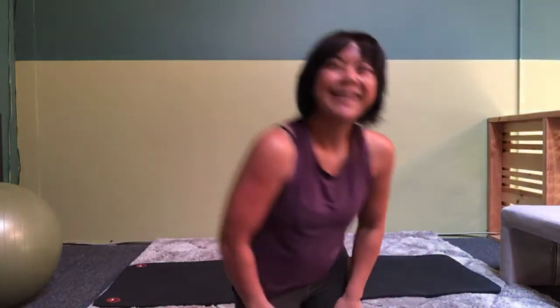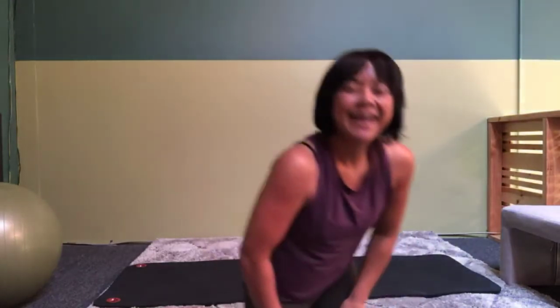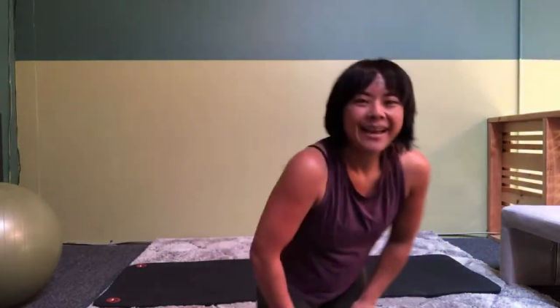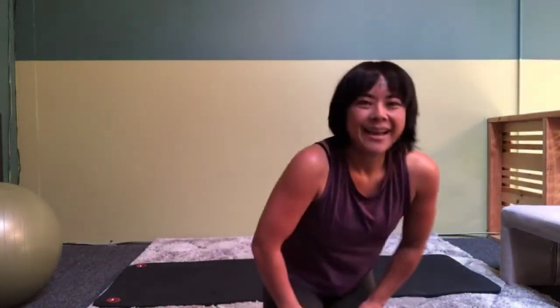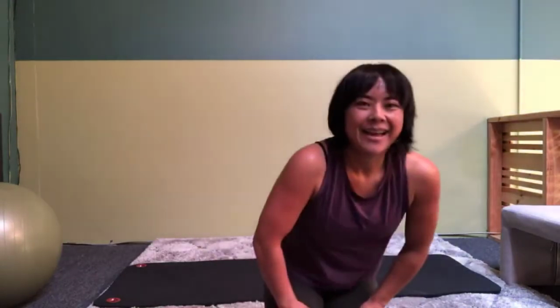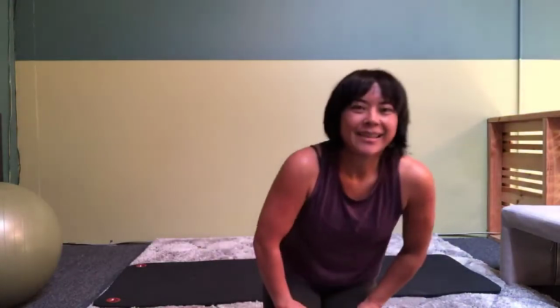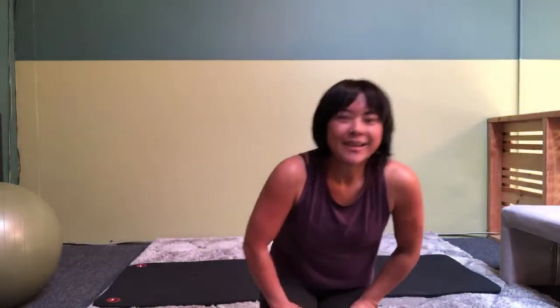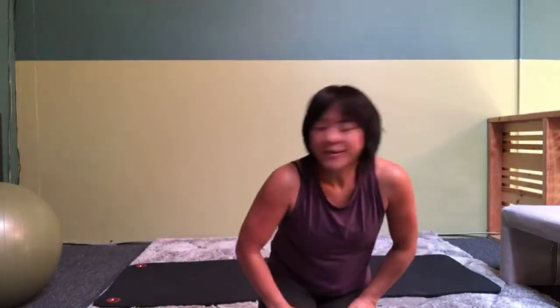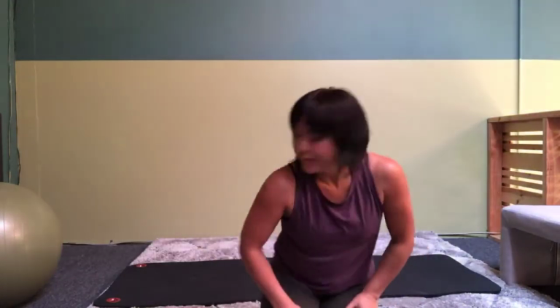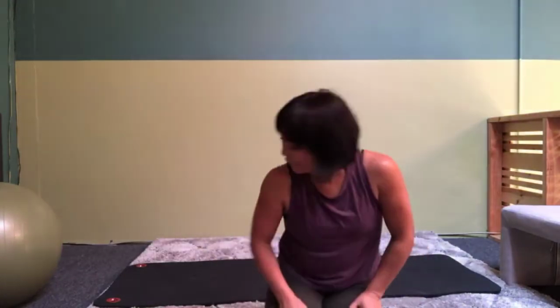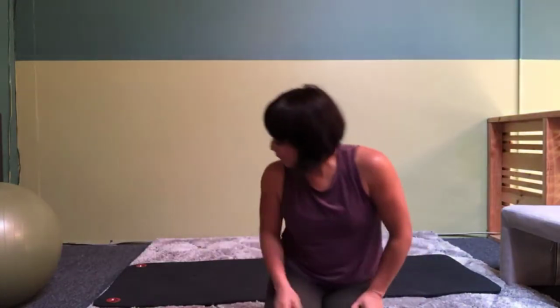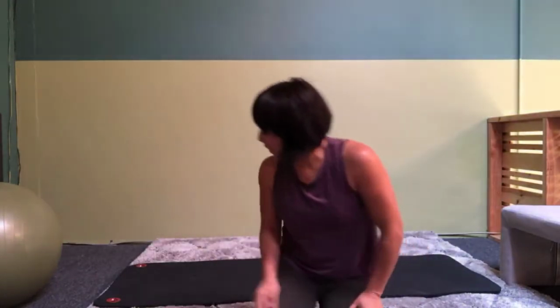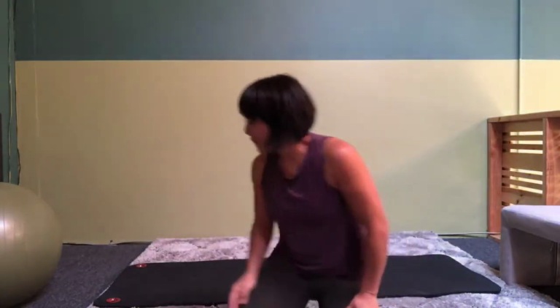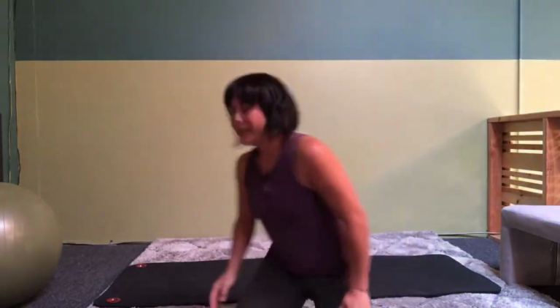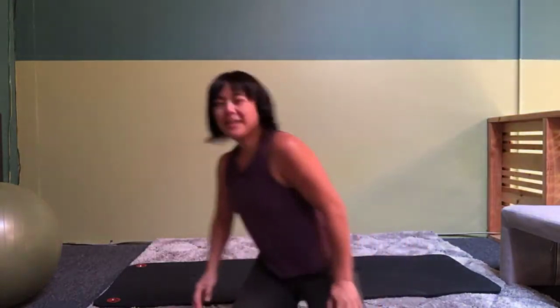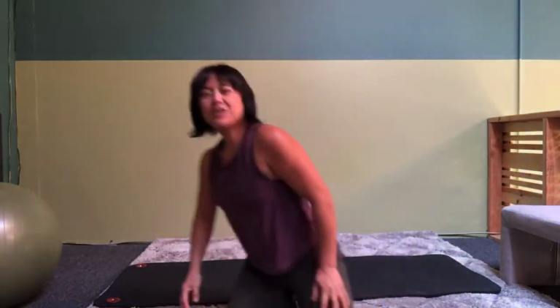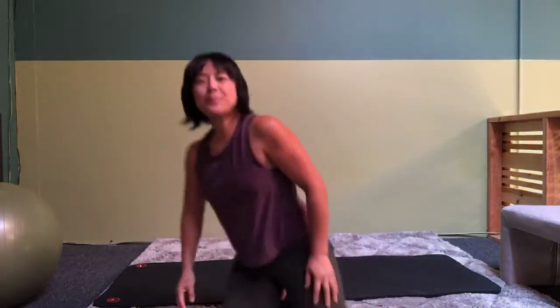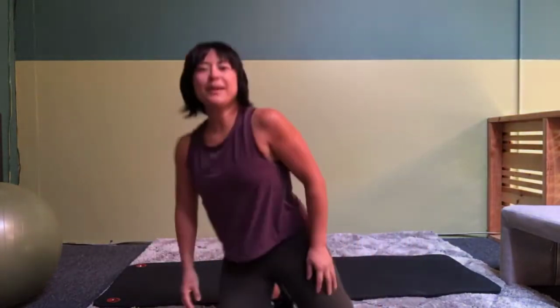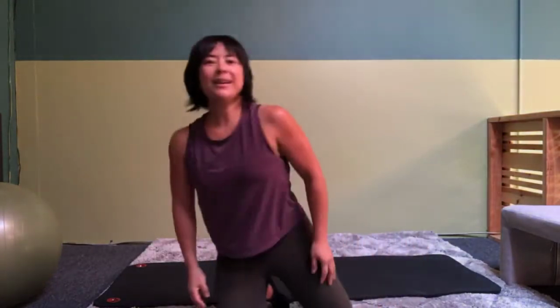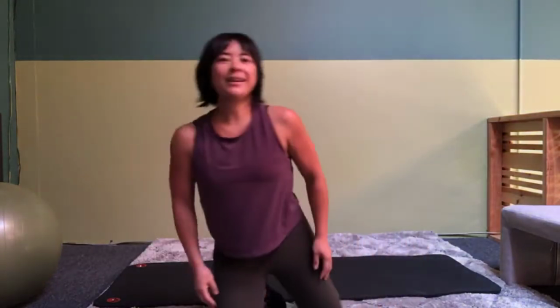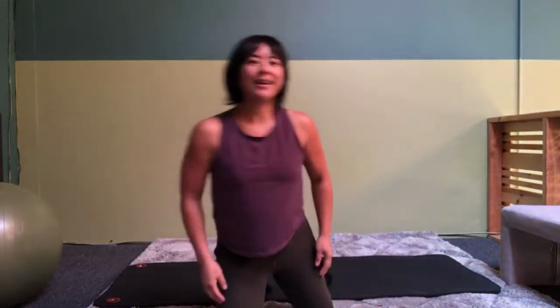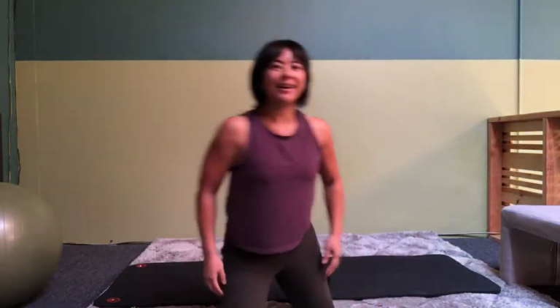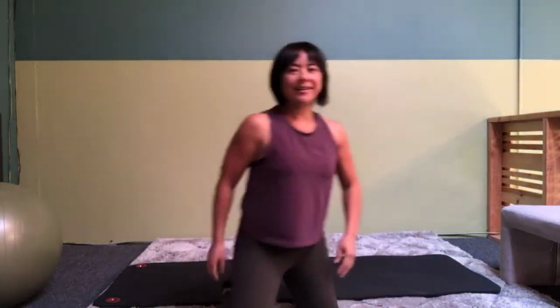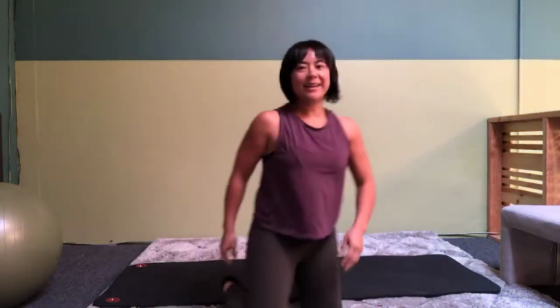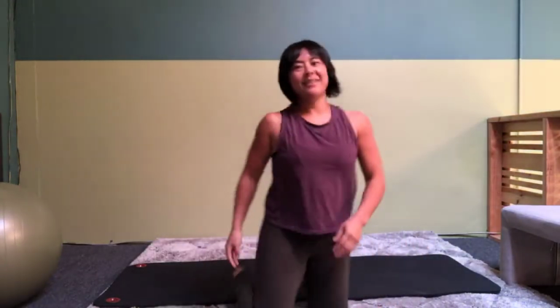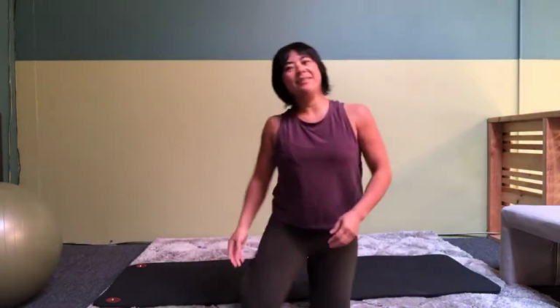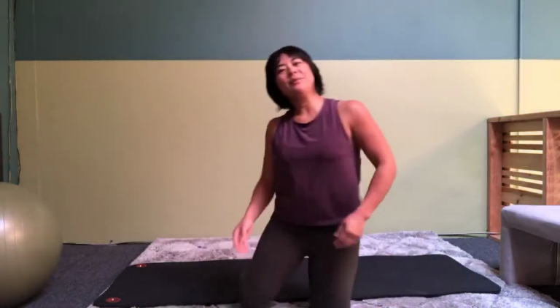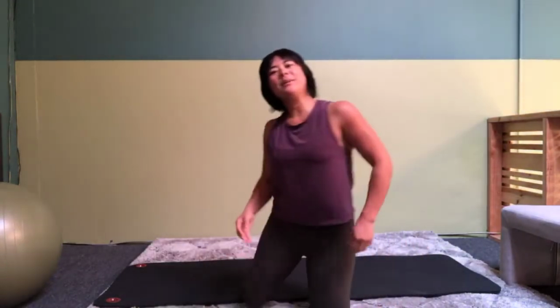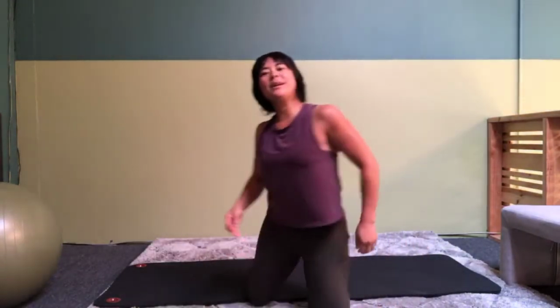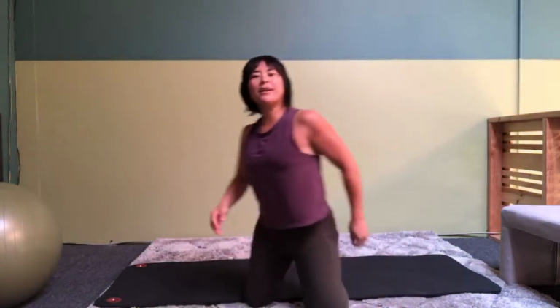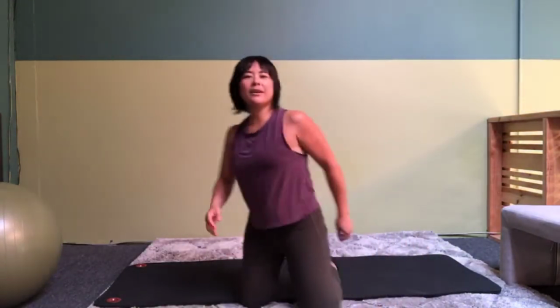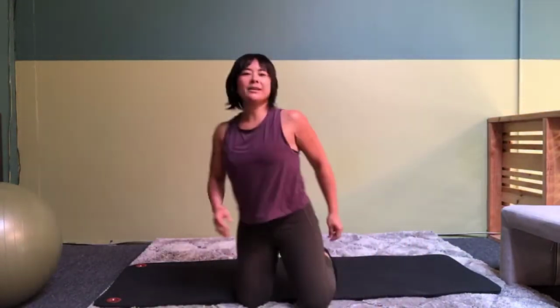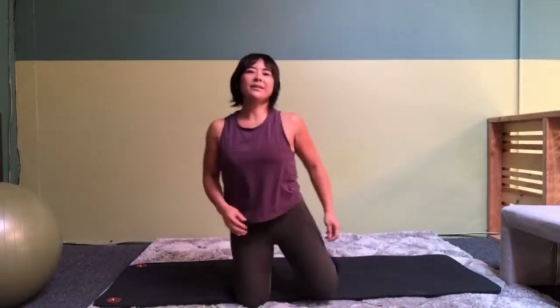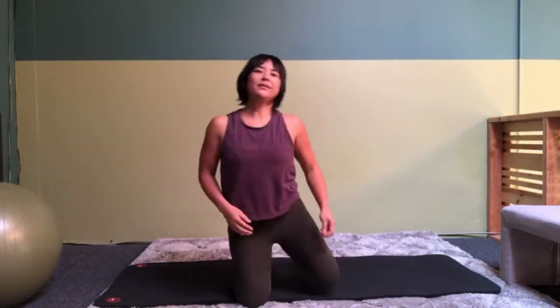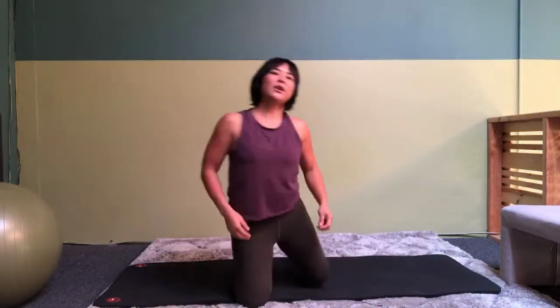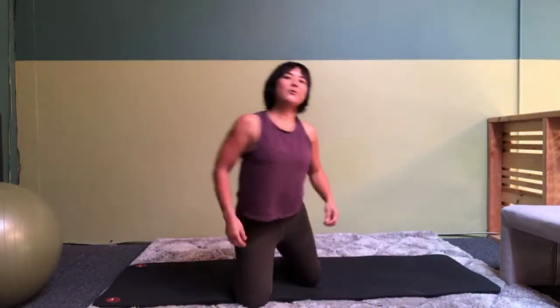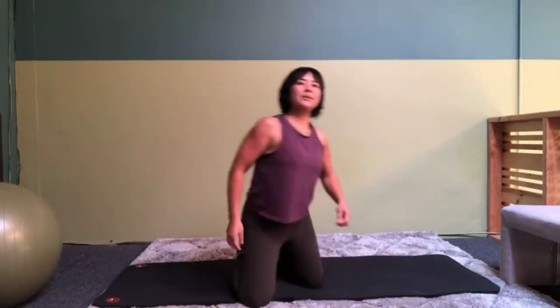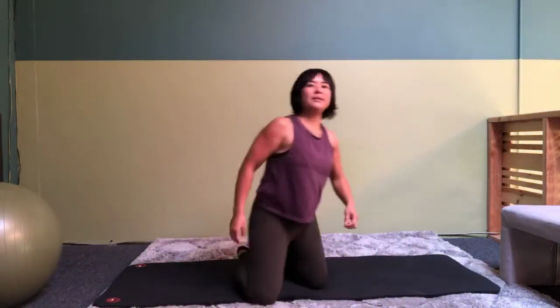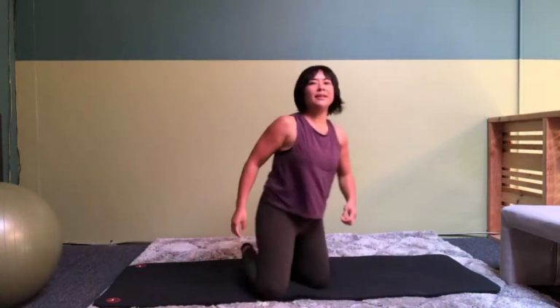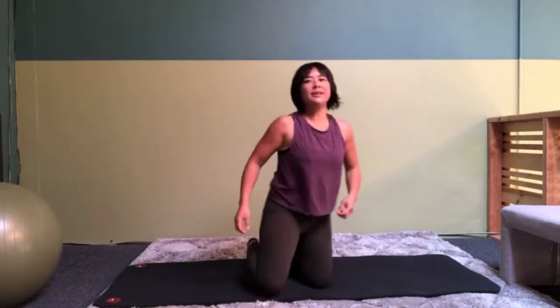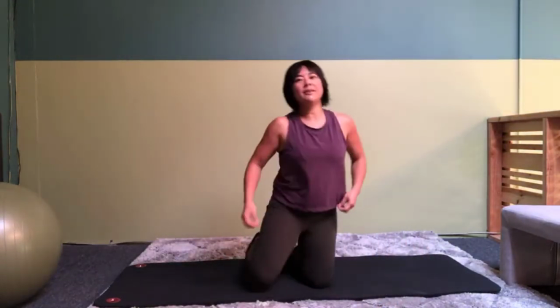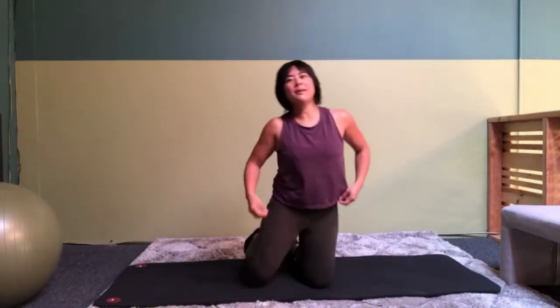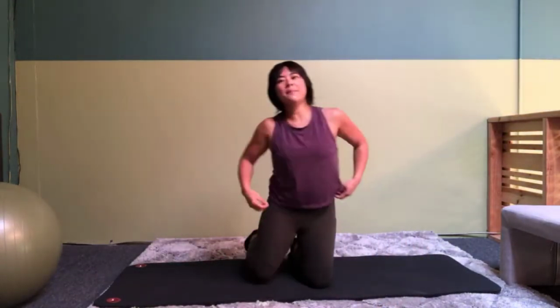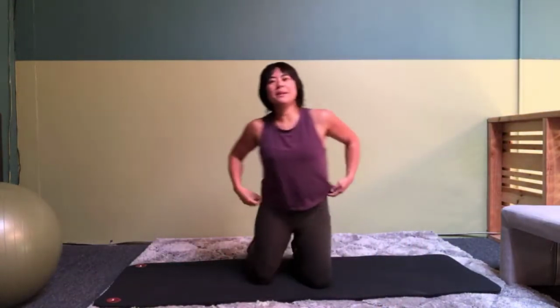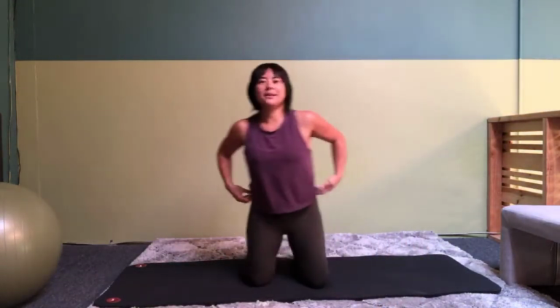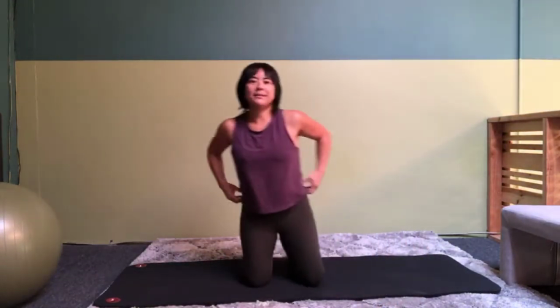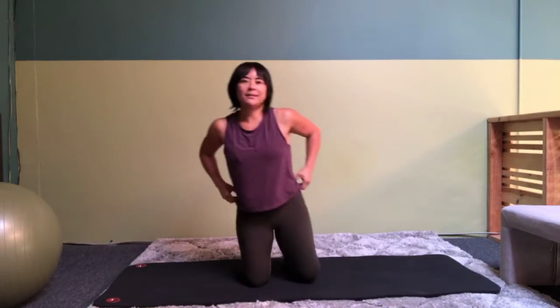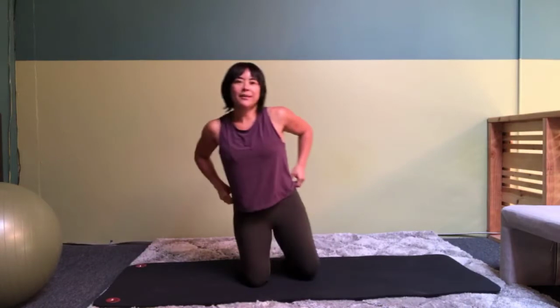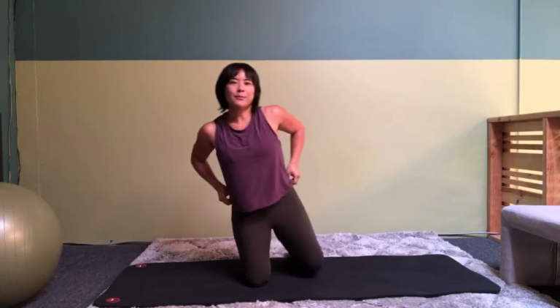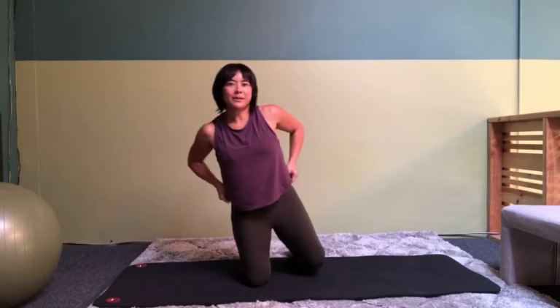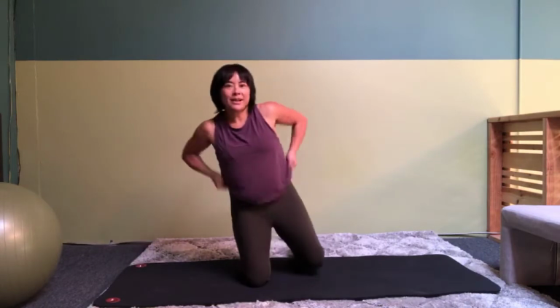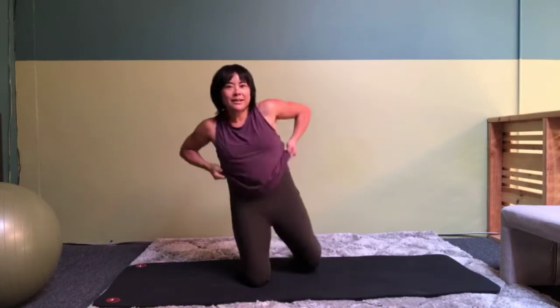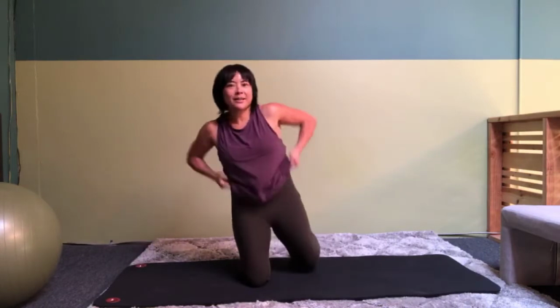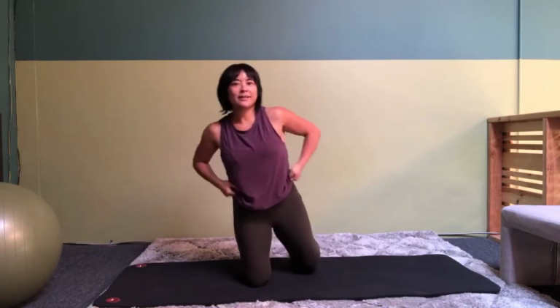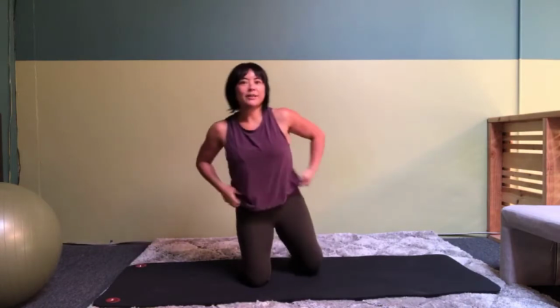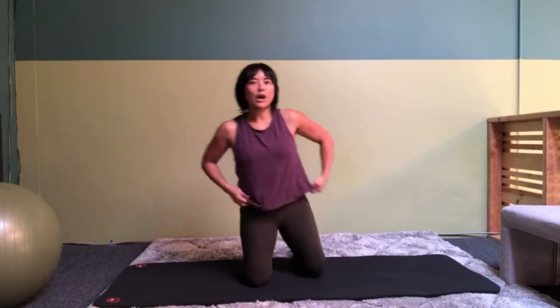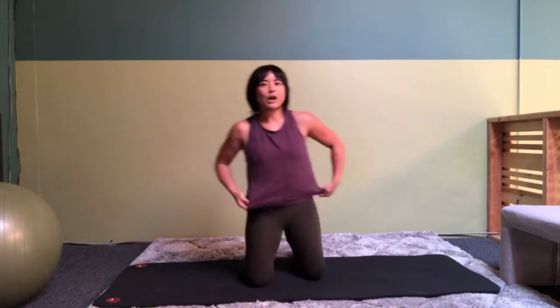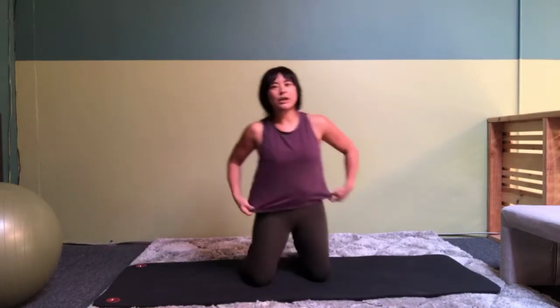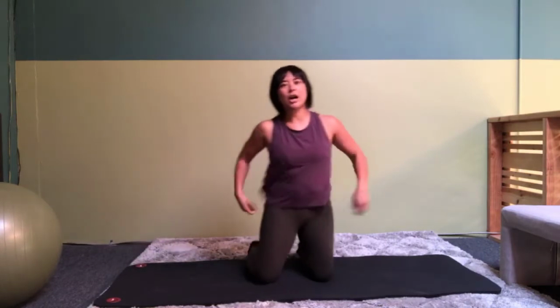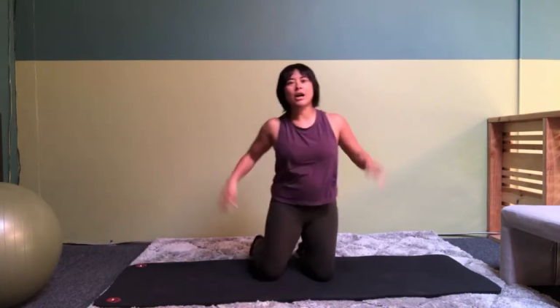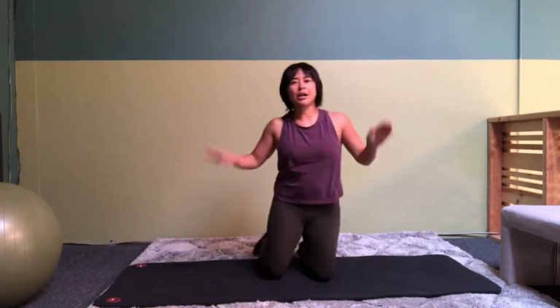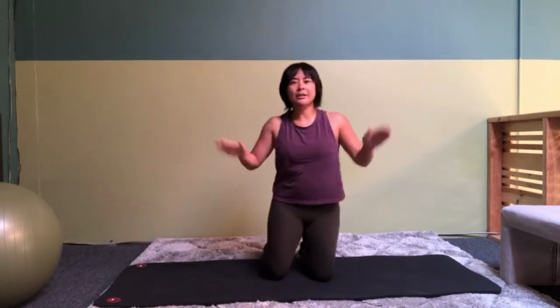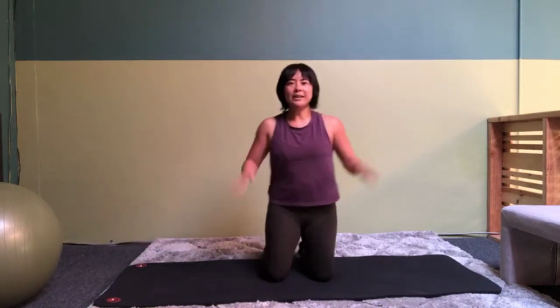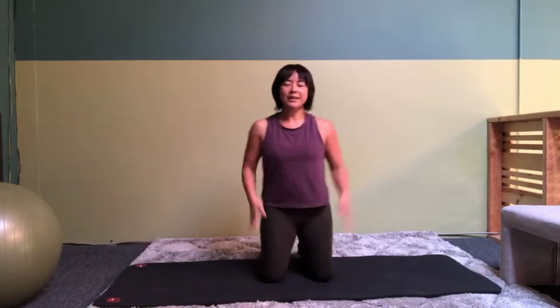Hello! Happy lunch break! Alright, we are going to start with 10 minutes of Pilates on our knees.